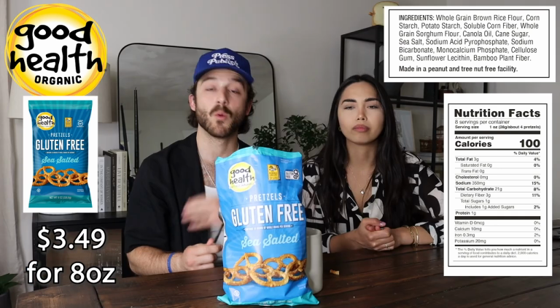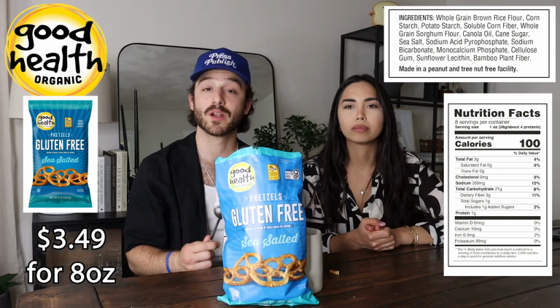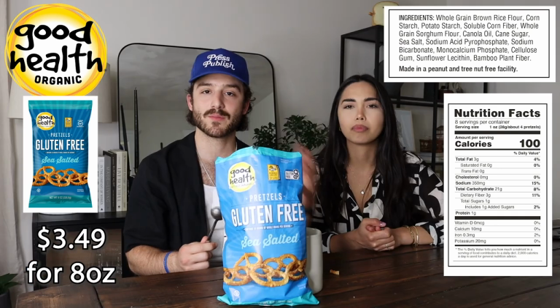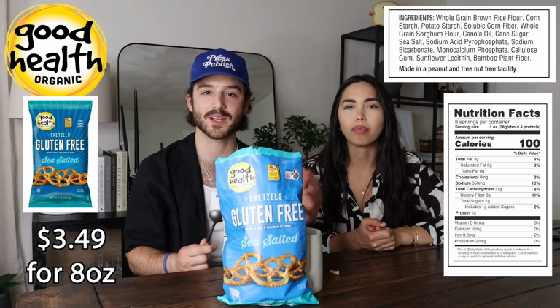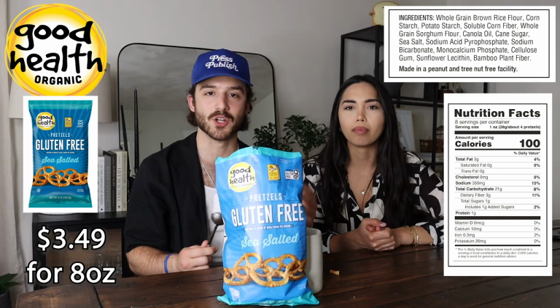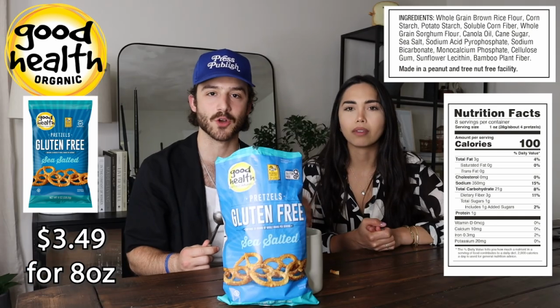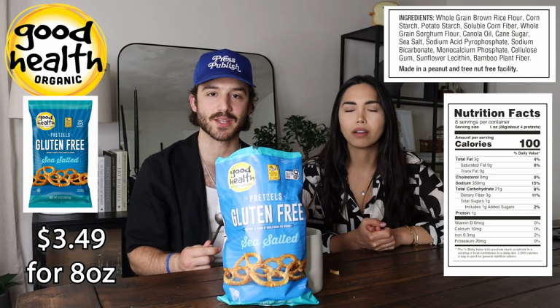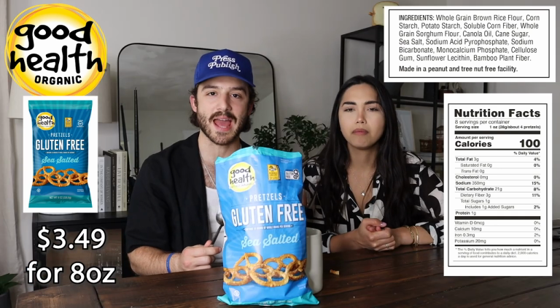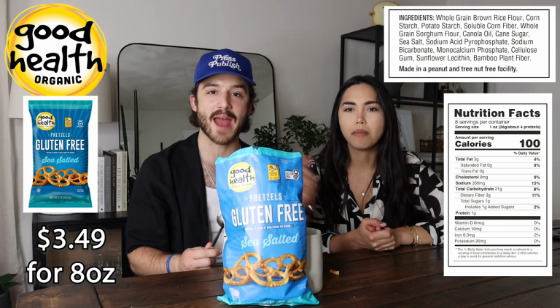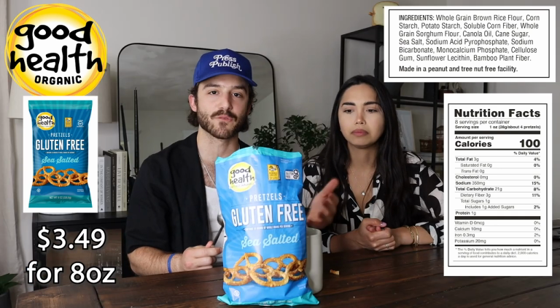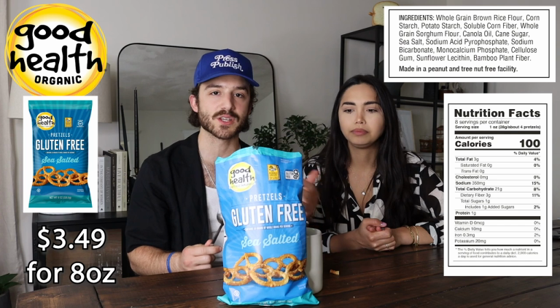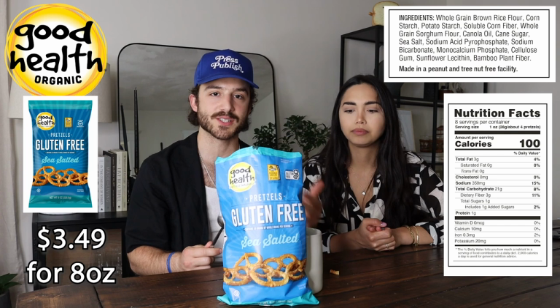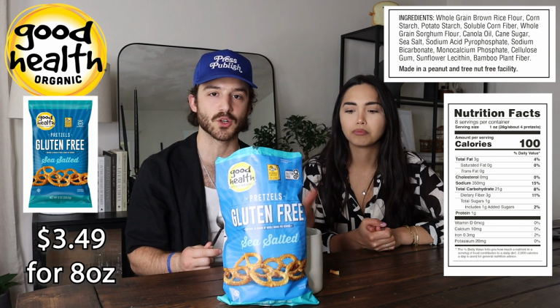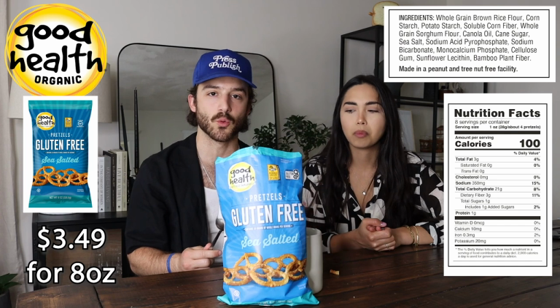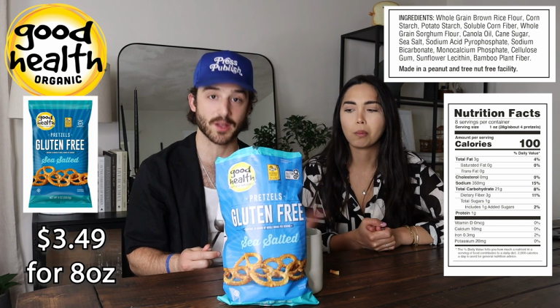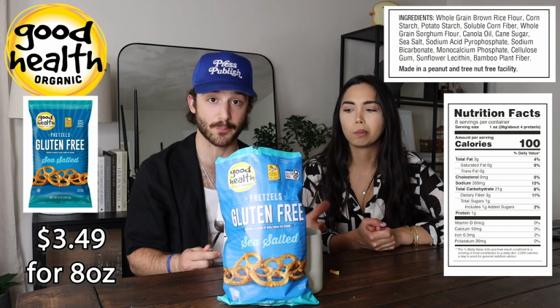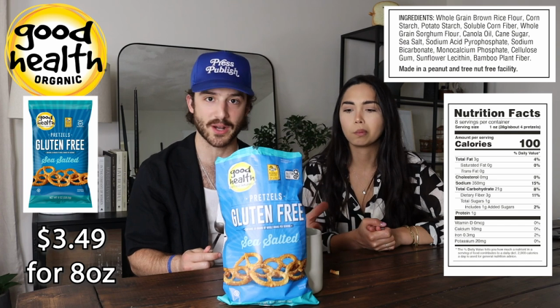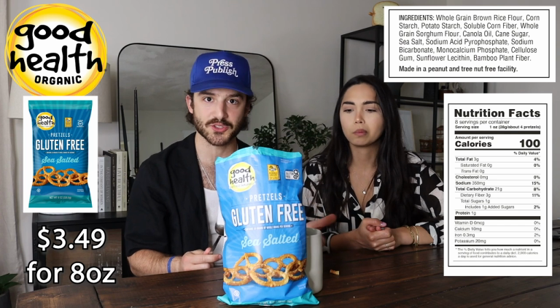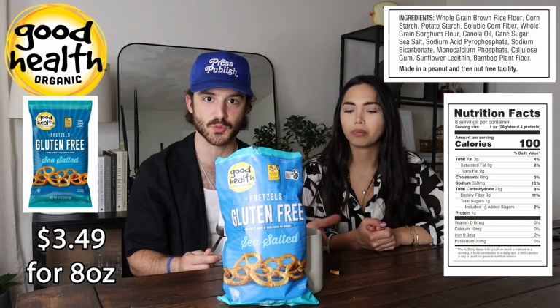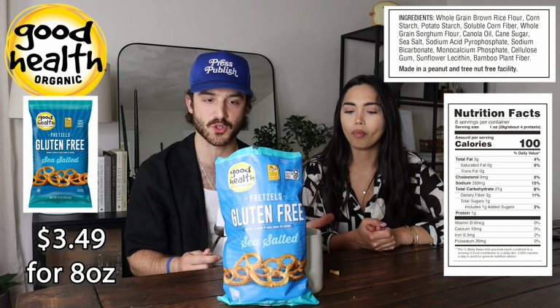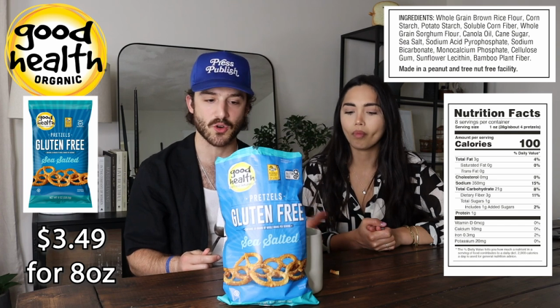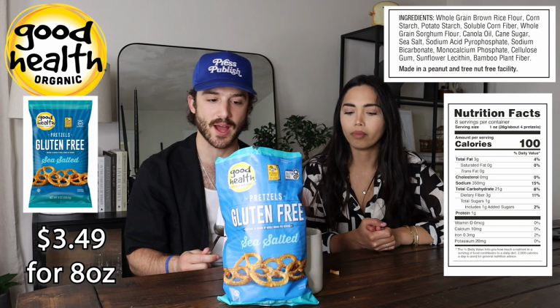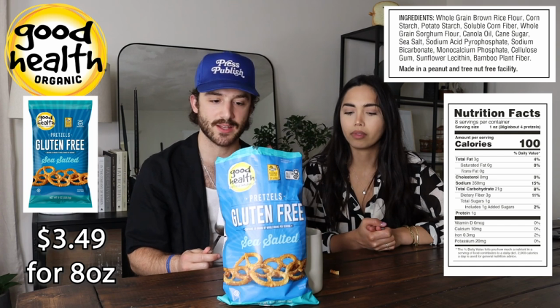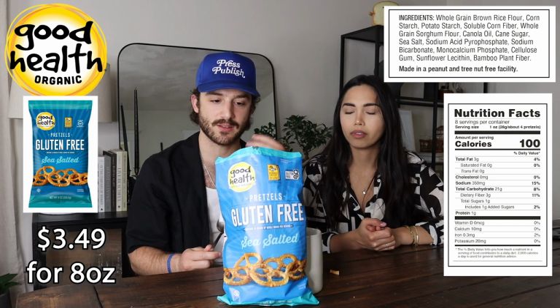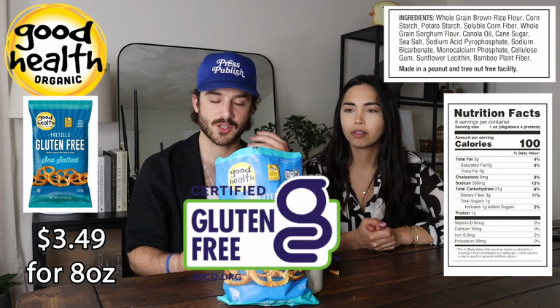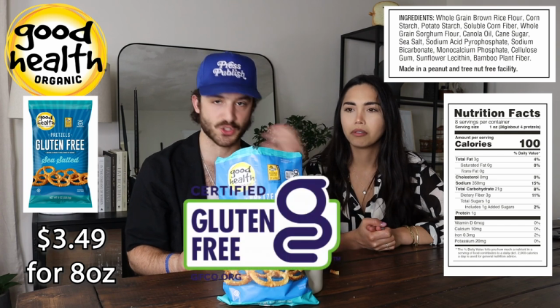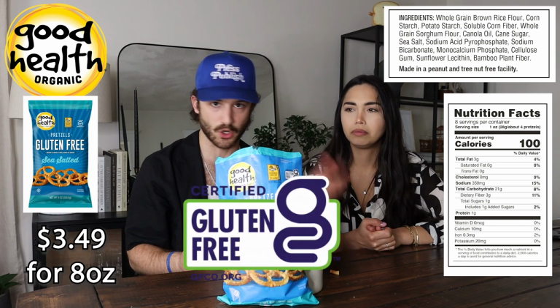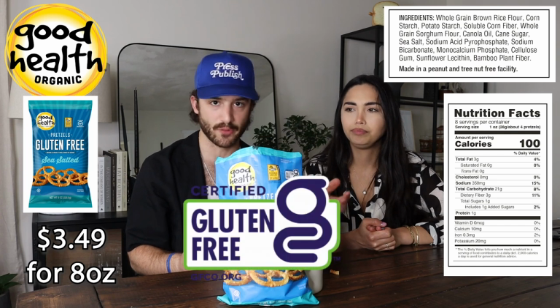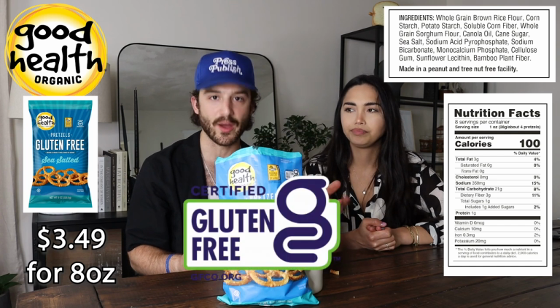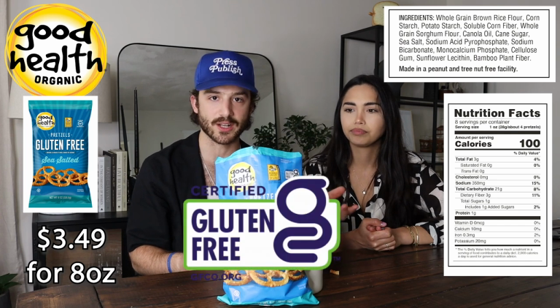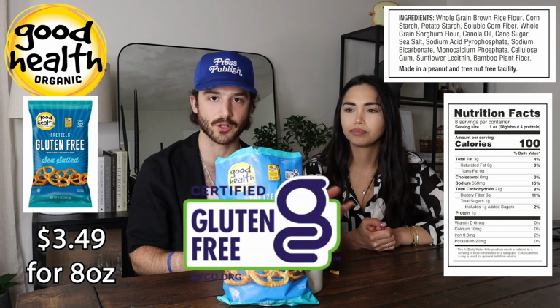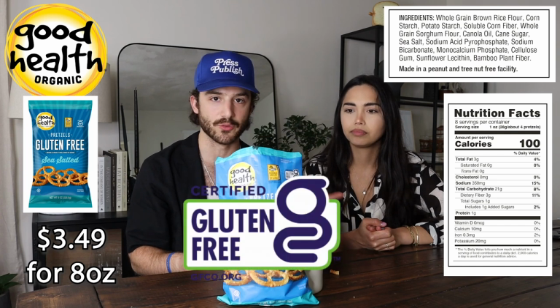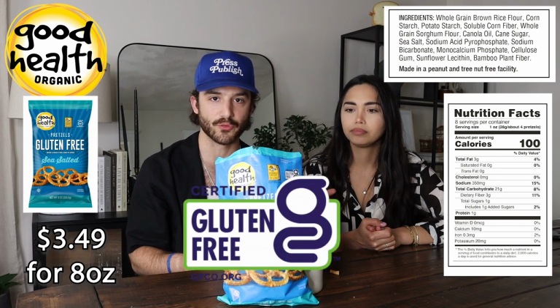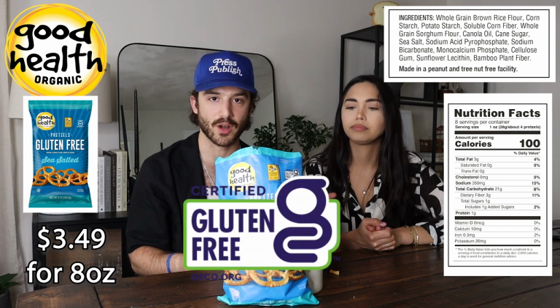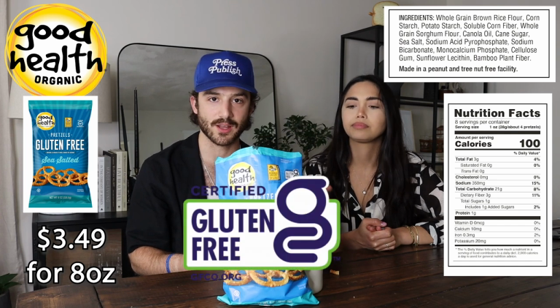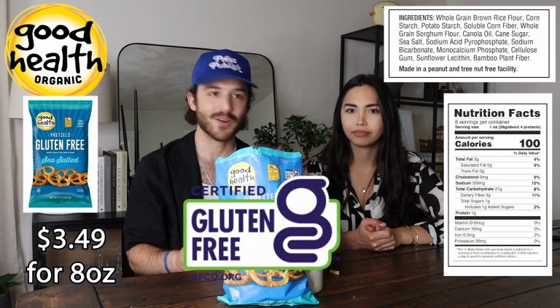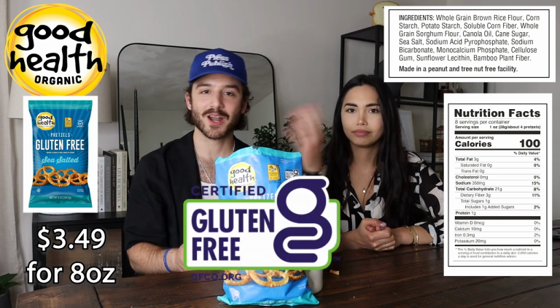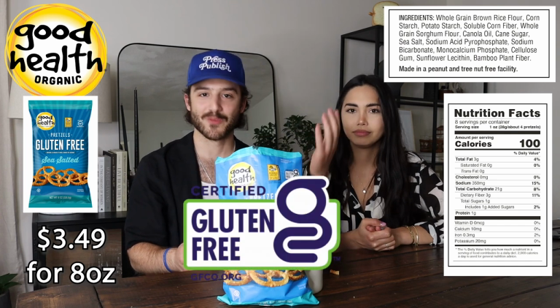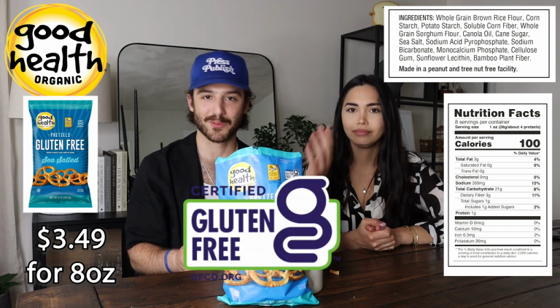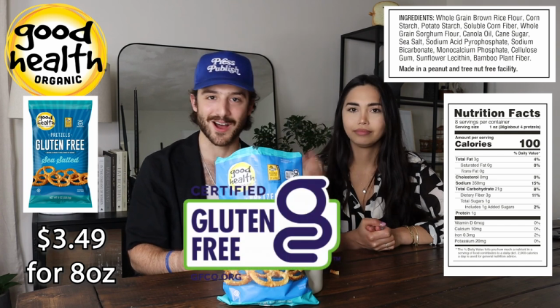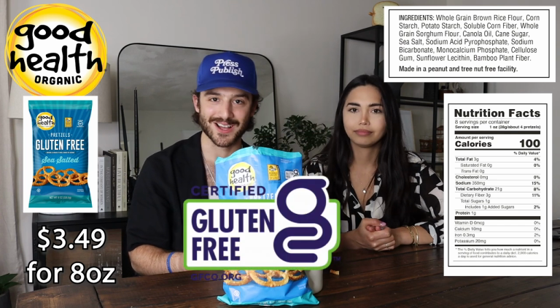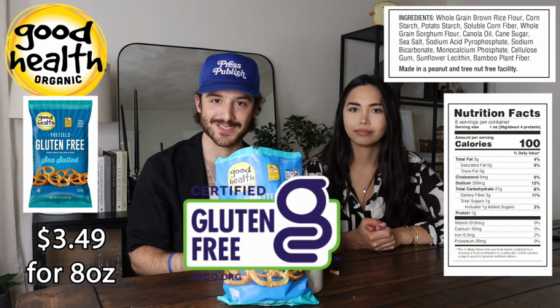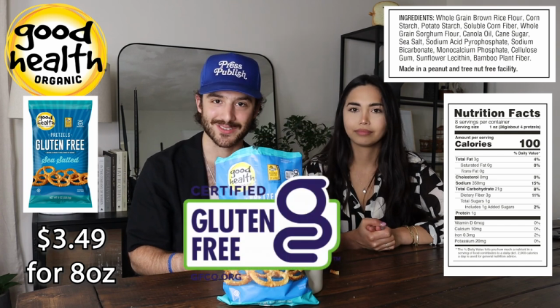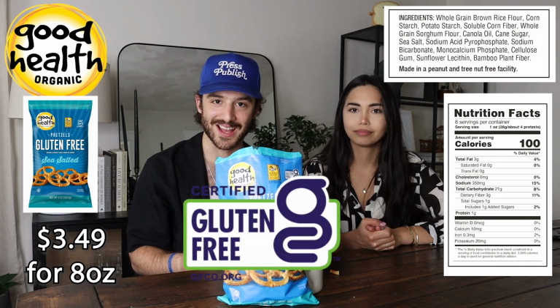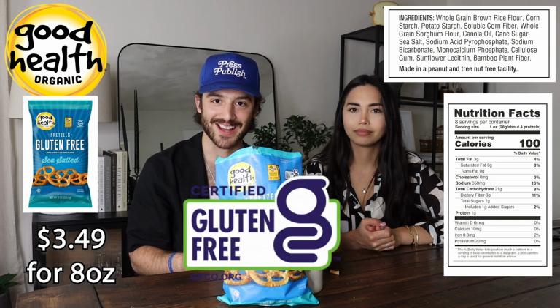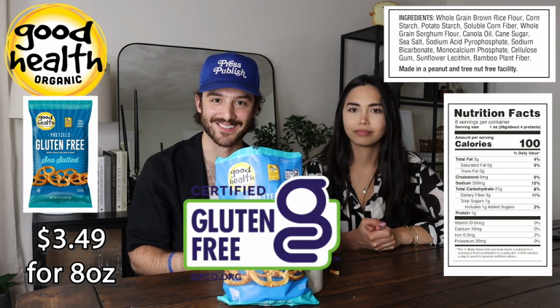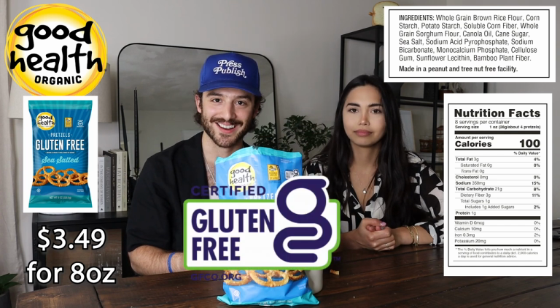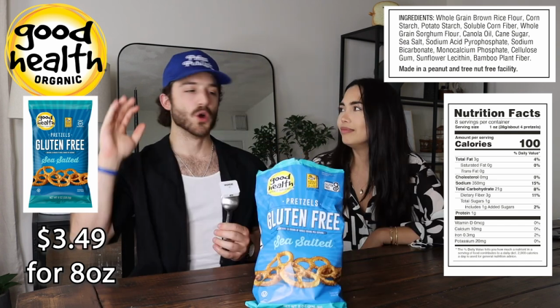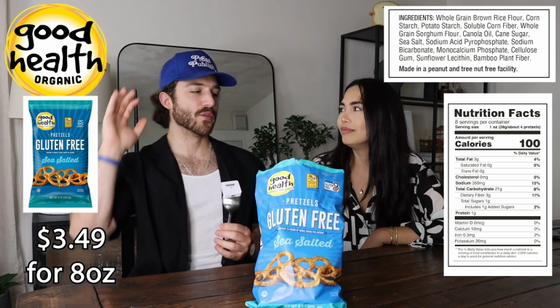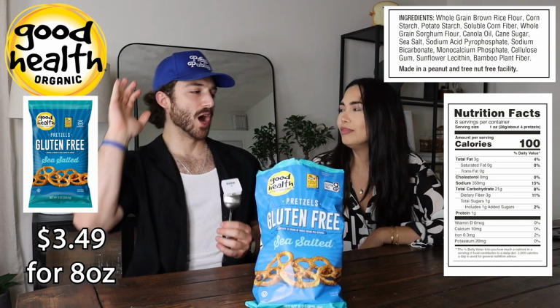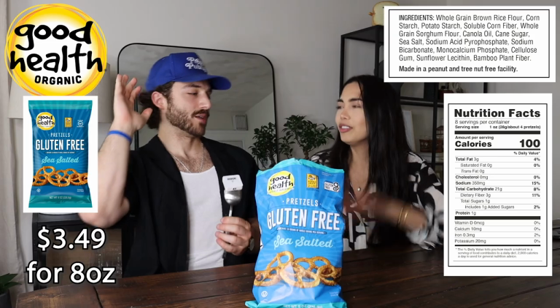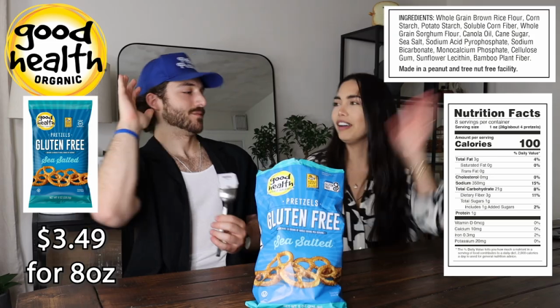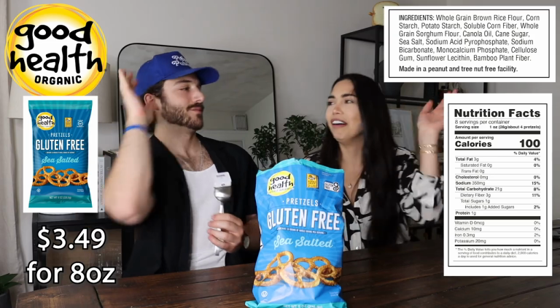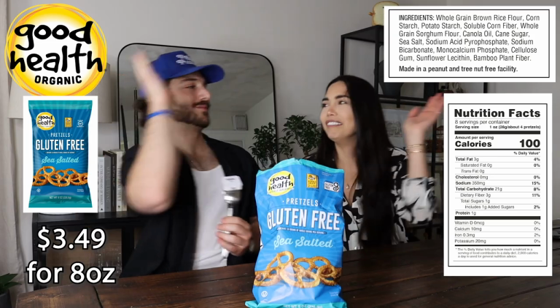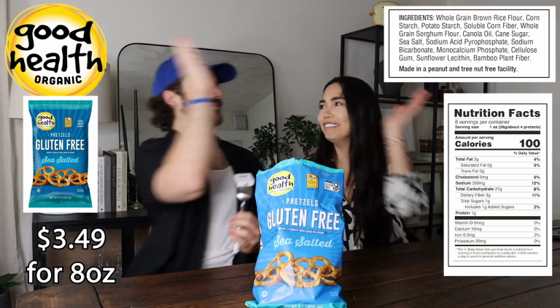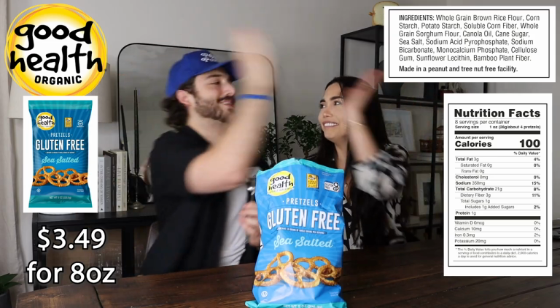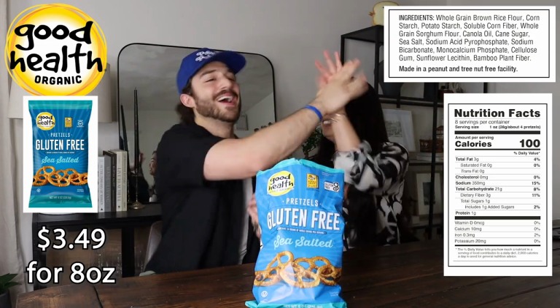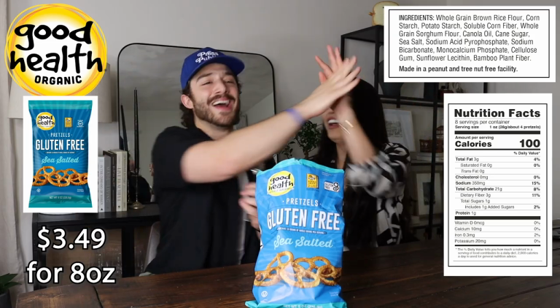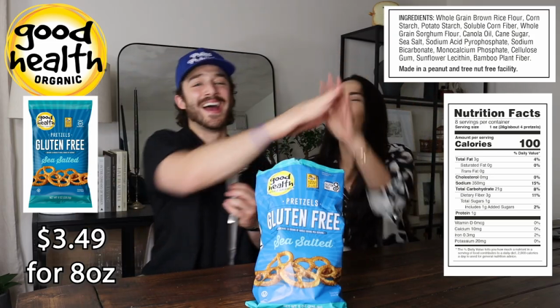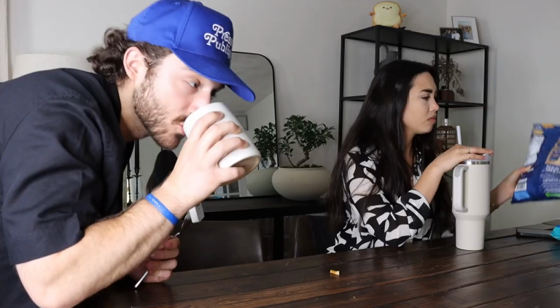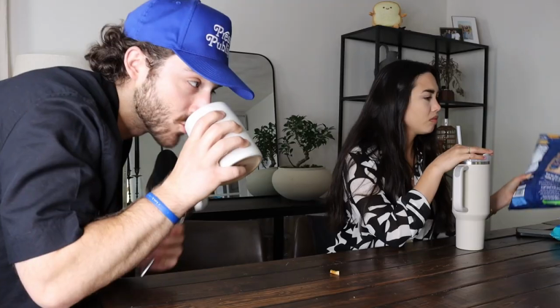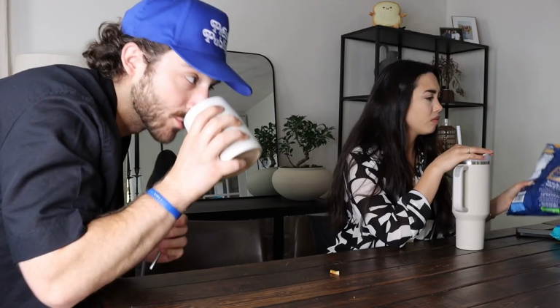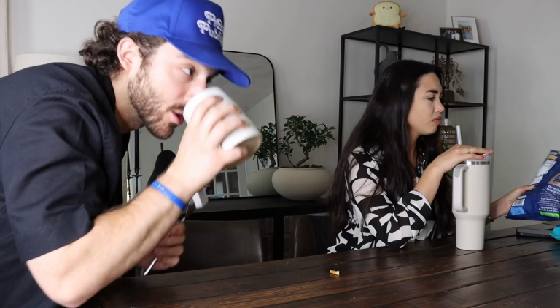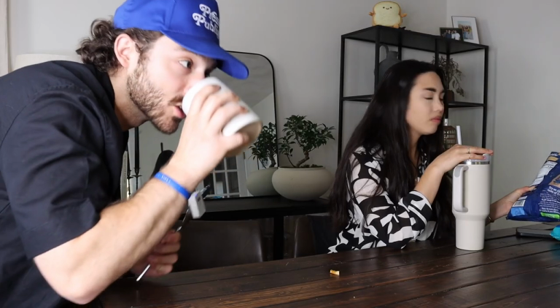I wanted to make a note that every single one of the pretzels we're trying is certified gluten-free — round of applause for that. Moving on, no drink breaks.